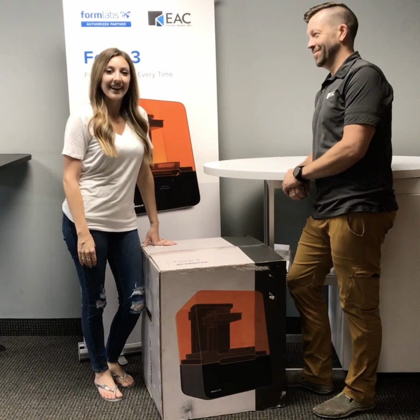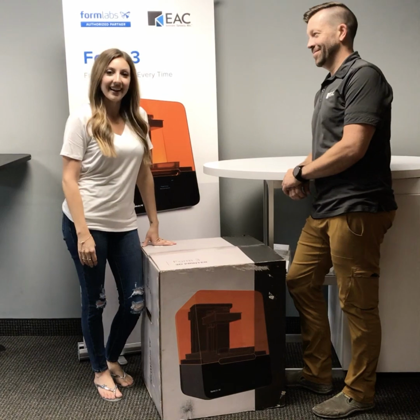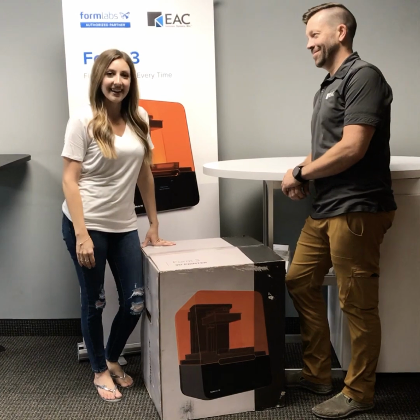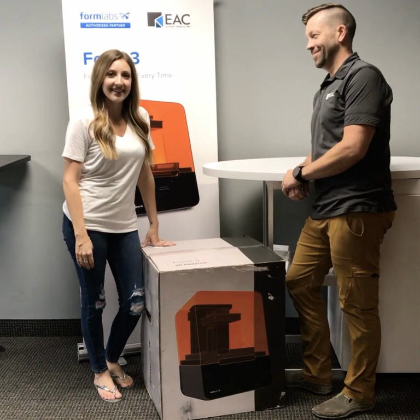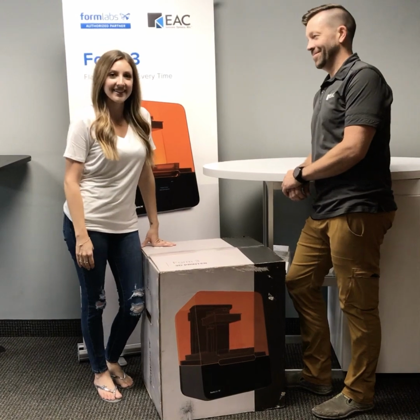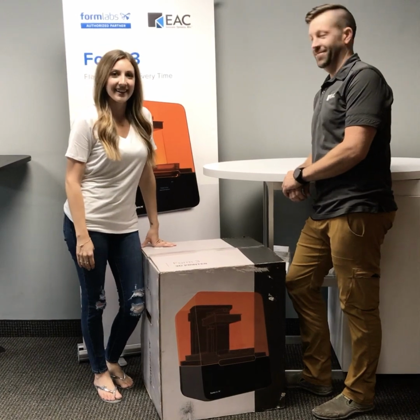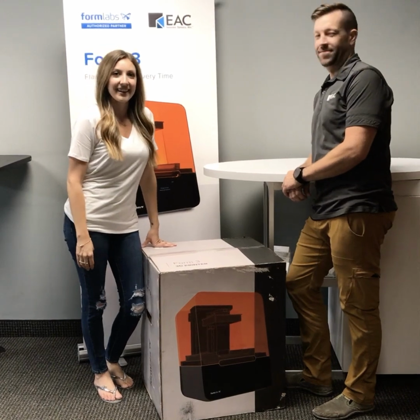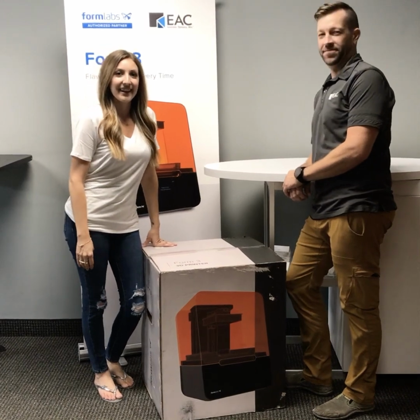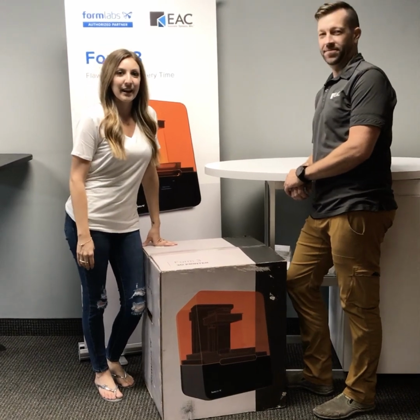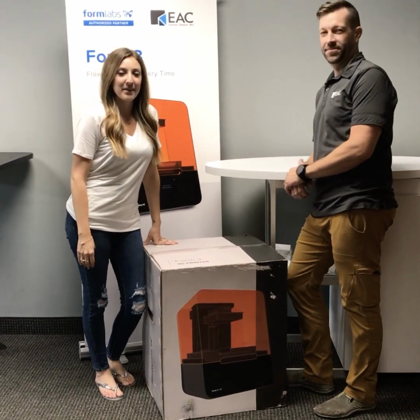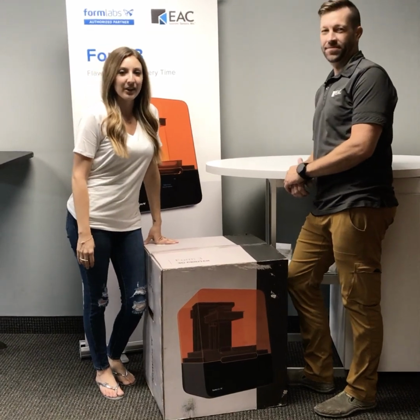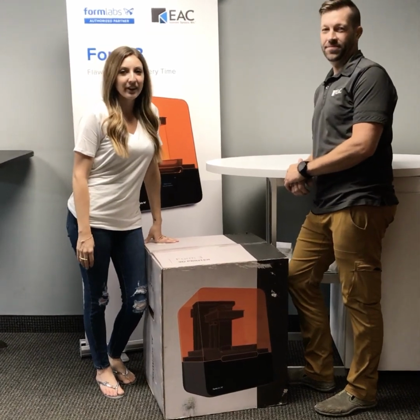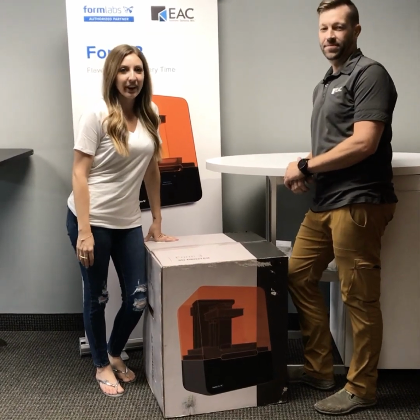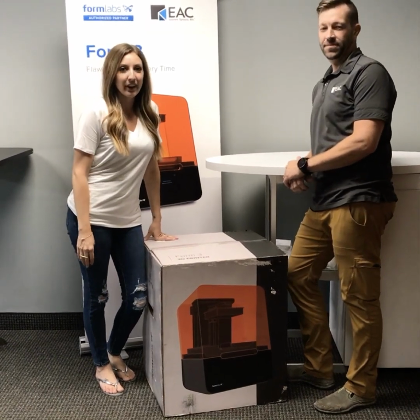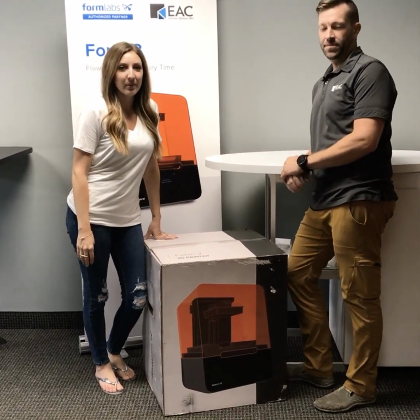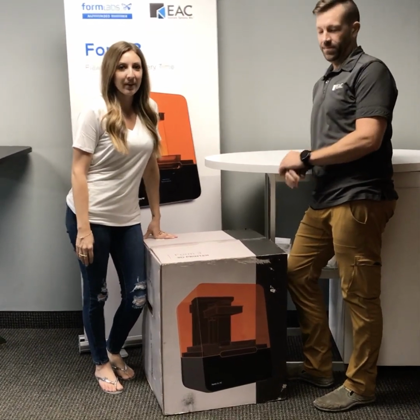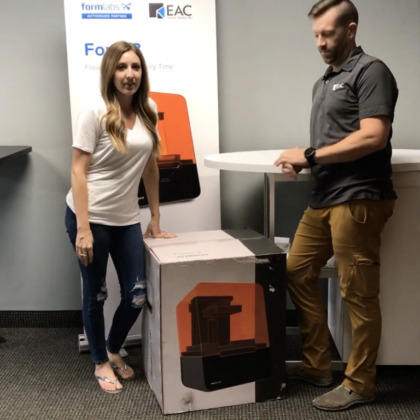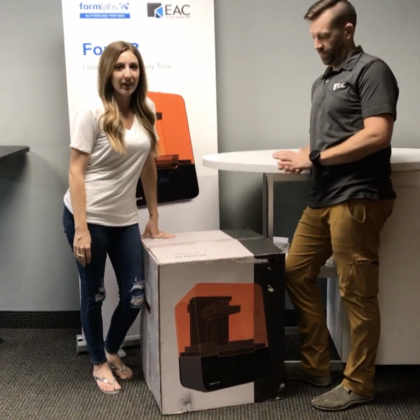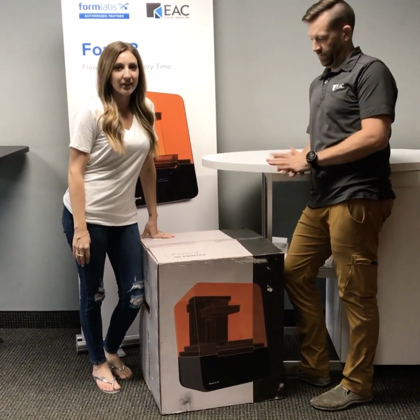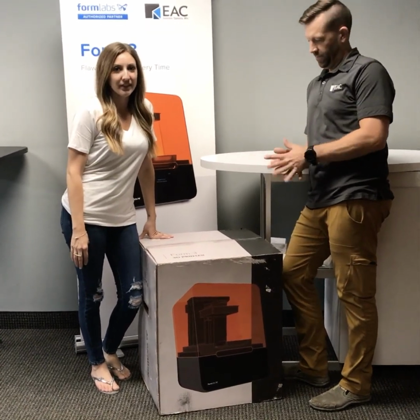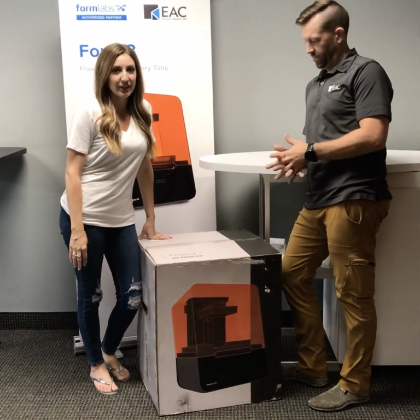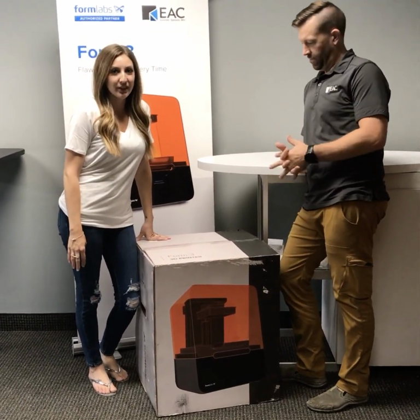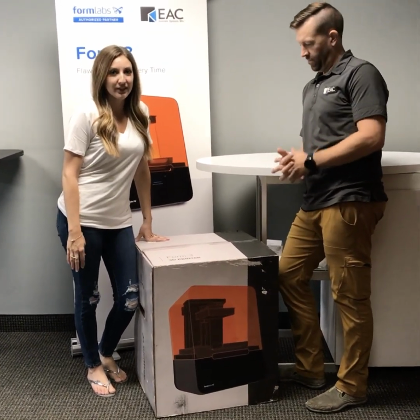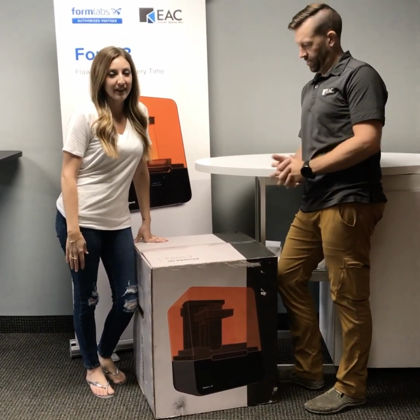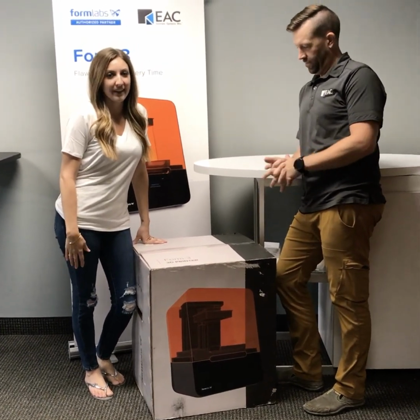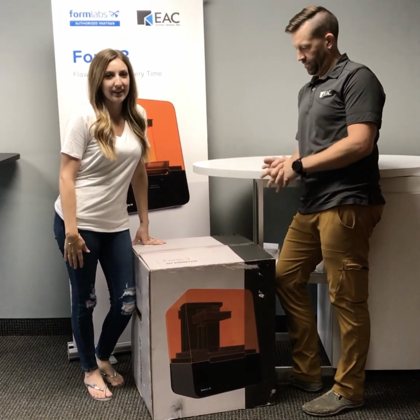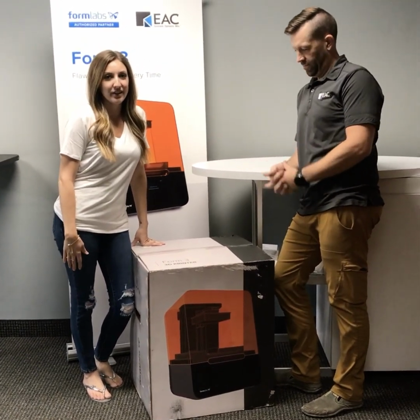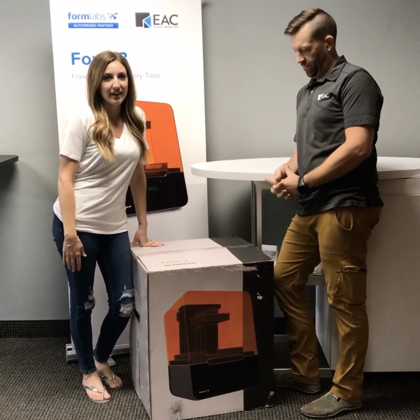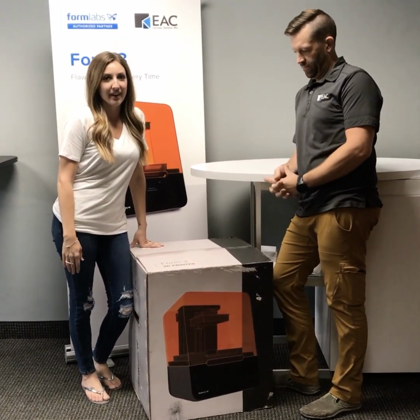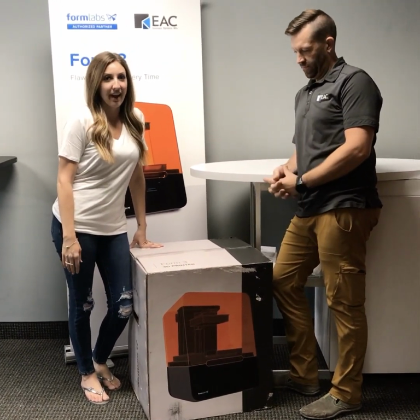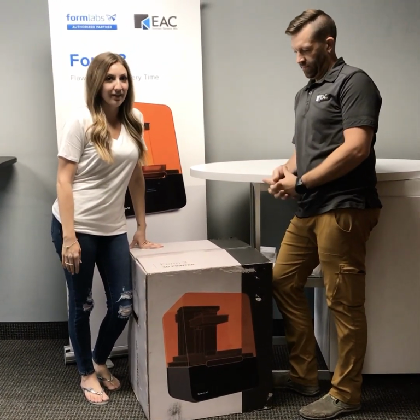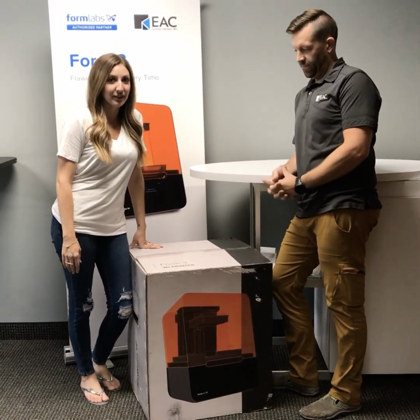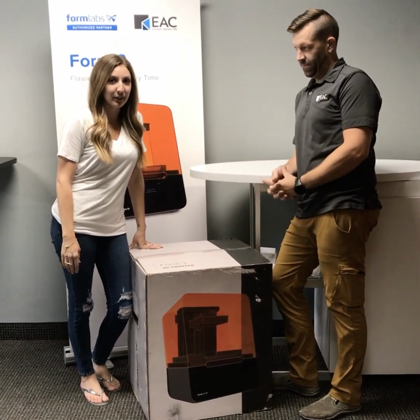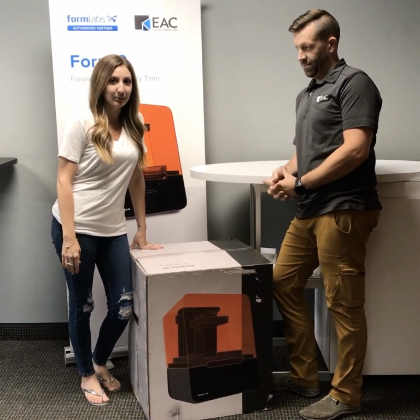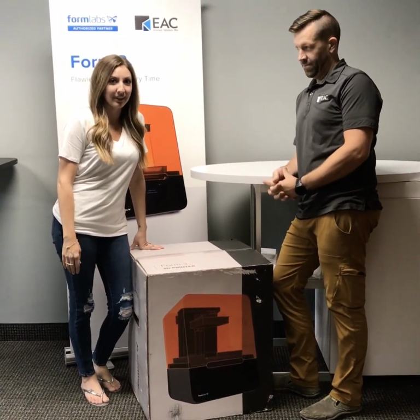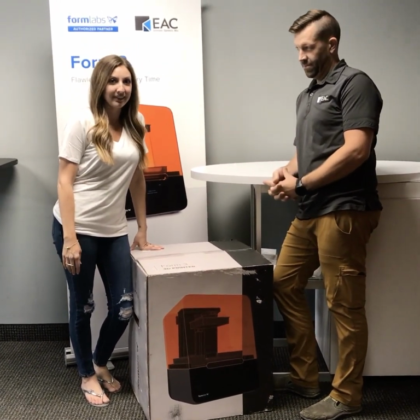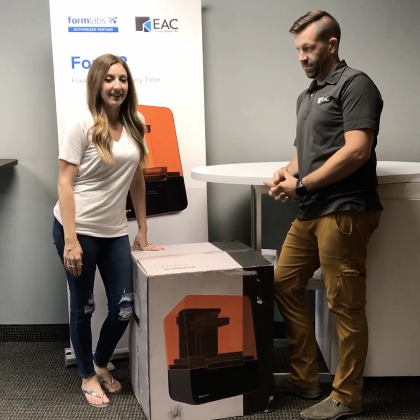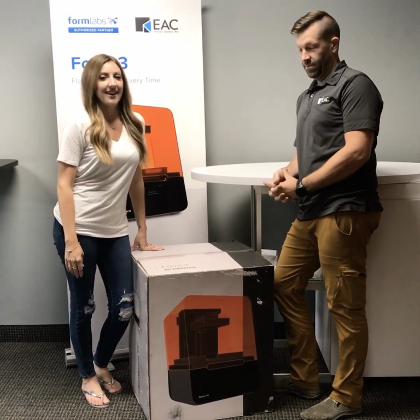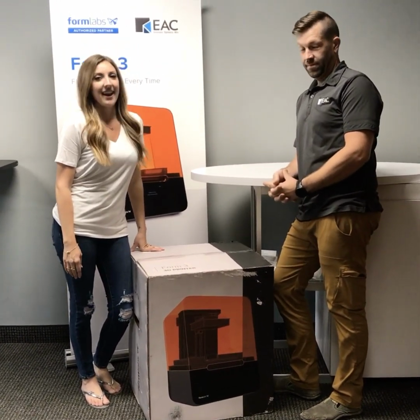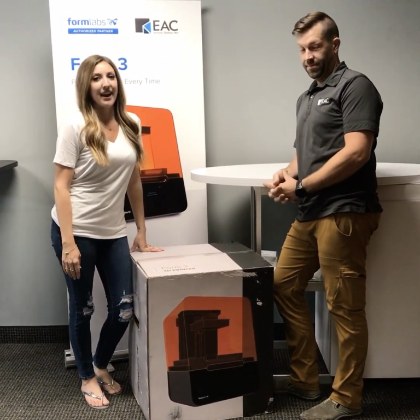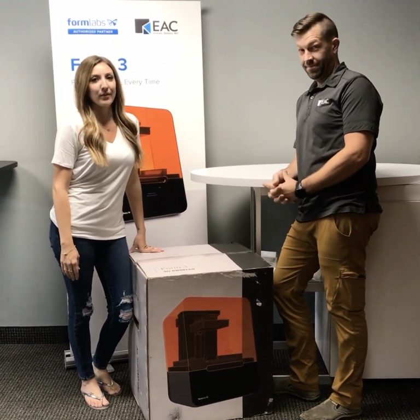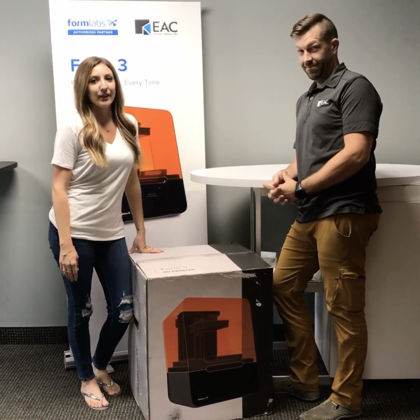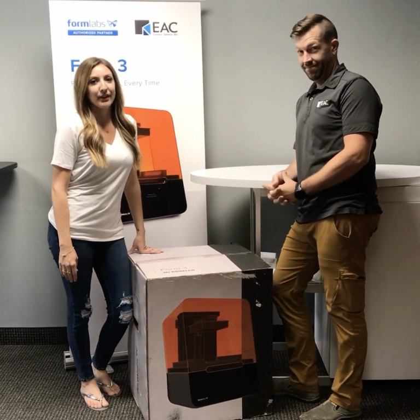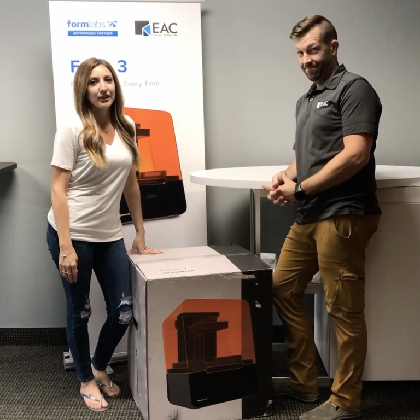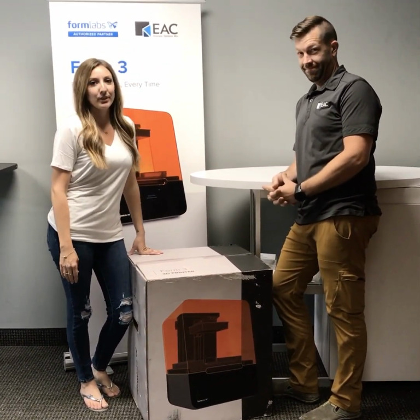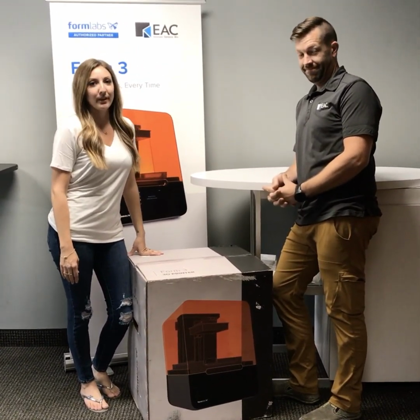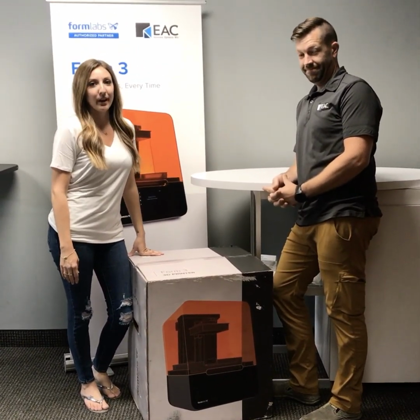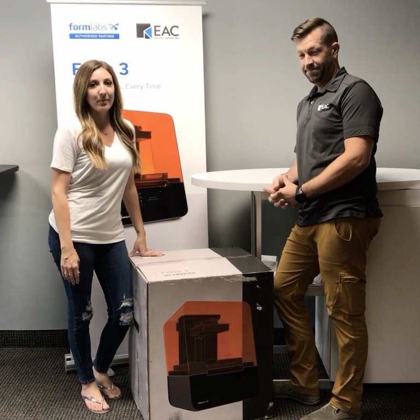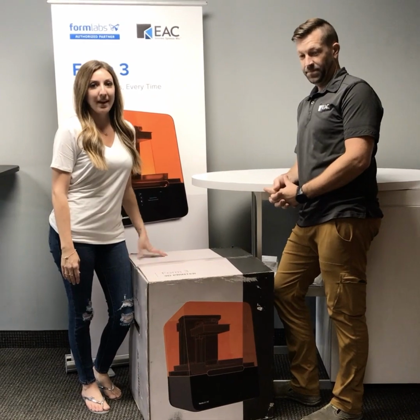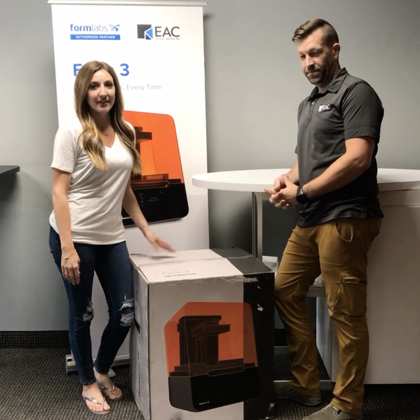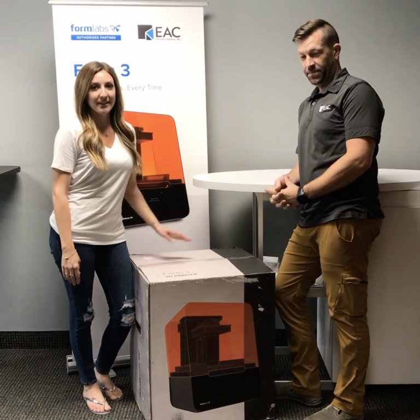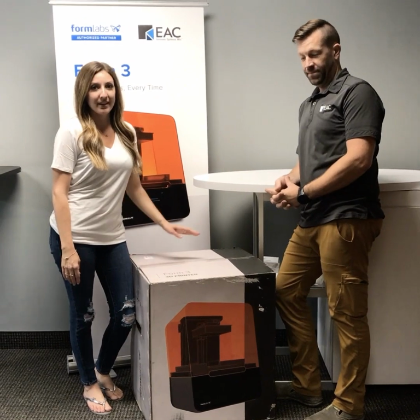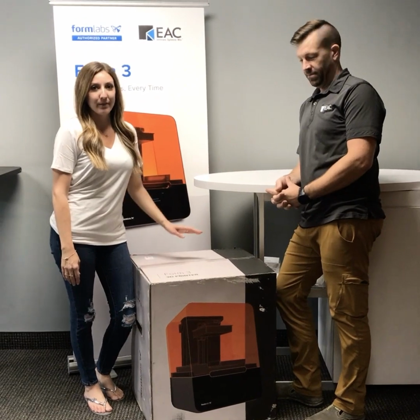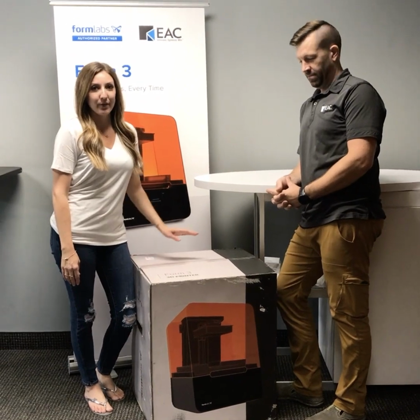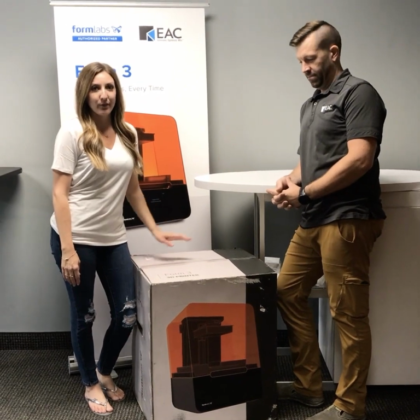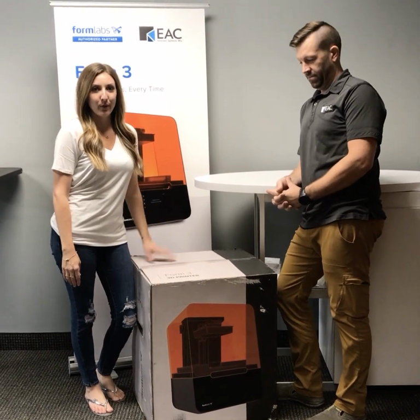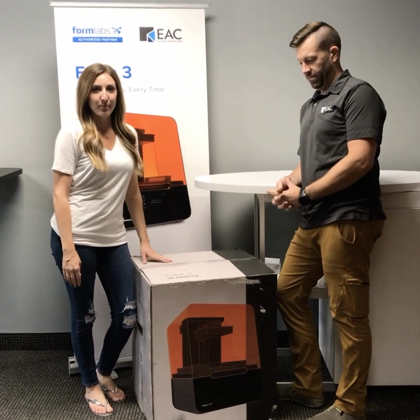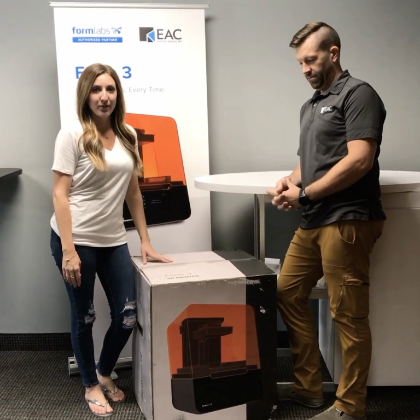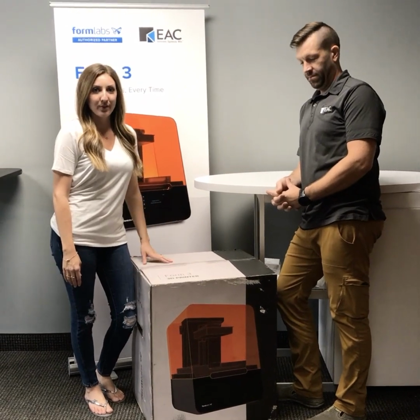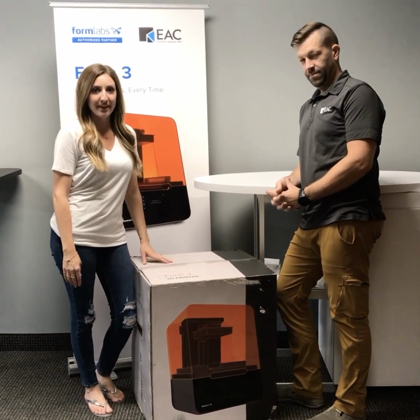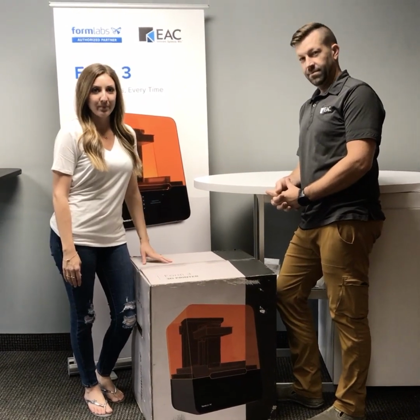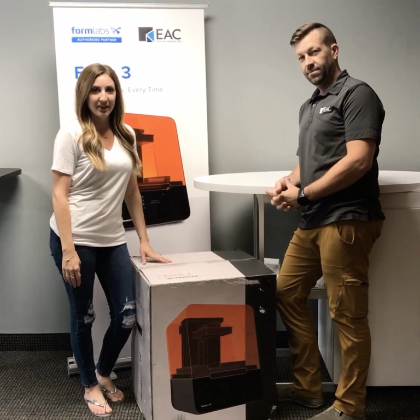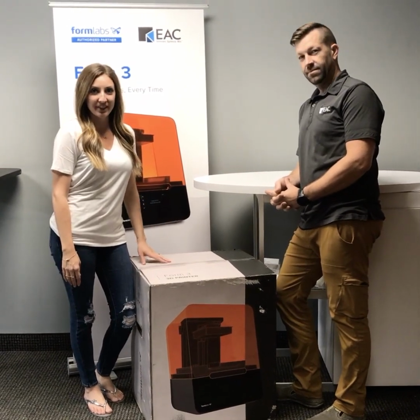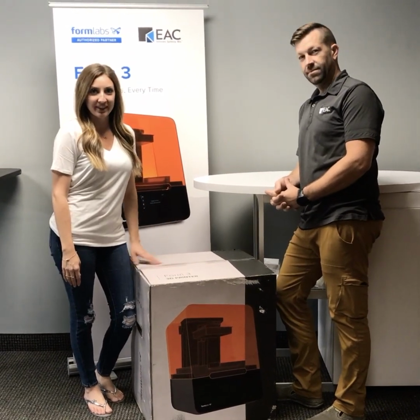Hey guys, I'm here today with our senior design engineer, Alan Caldwell, and we're going to do an unboxing of the Form 3 printer.